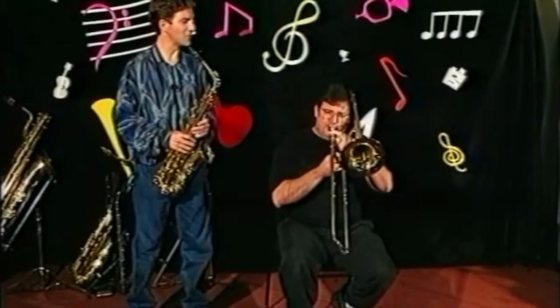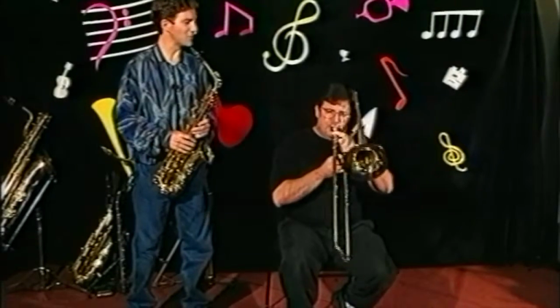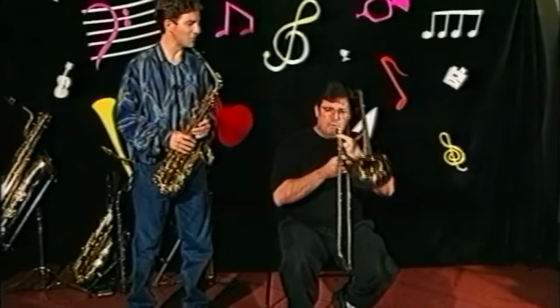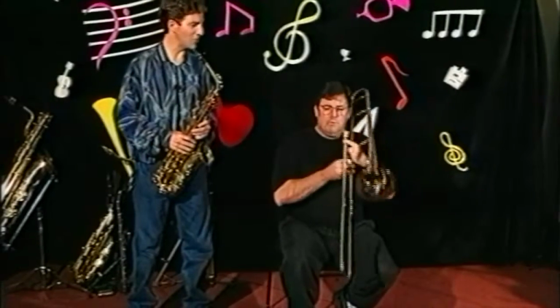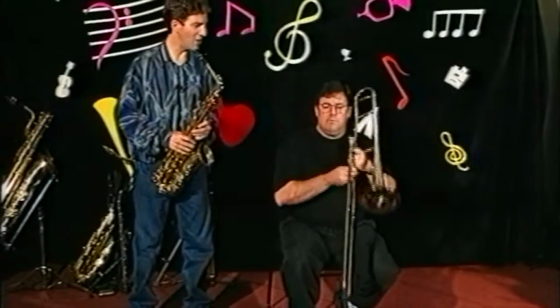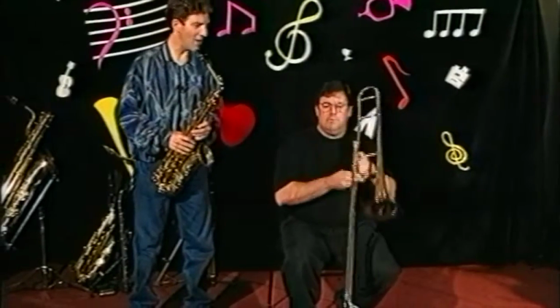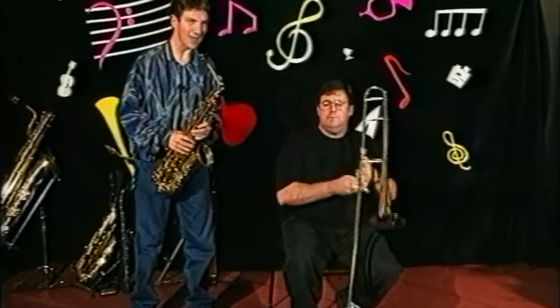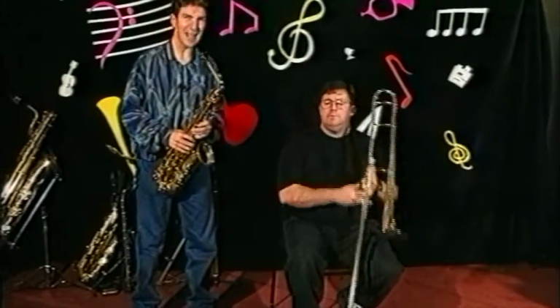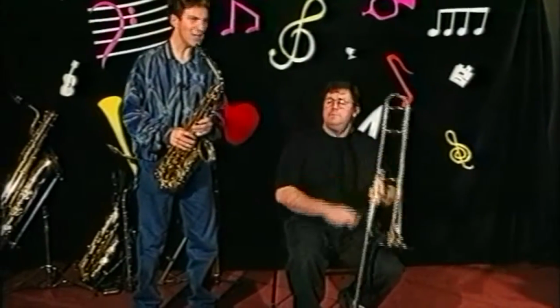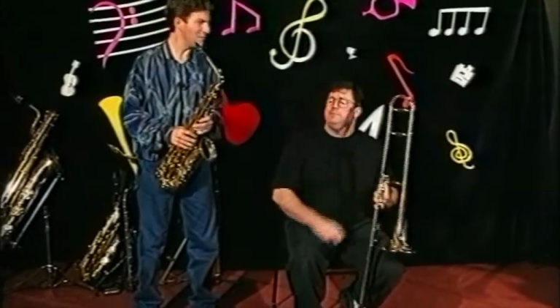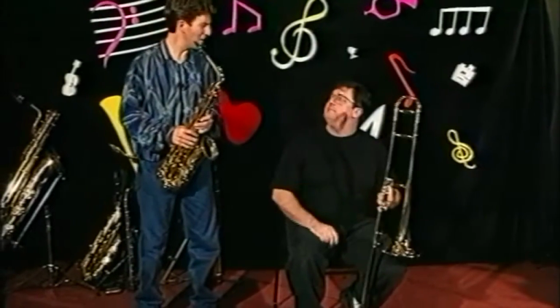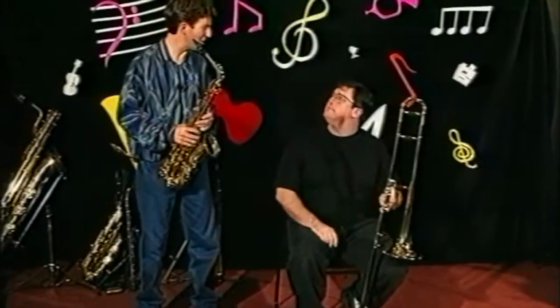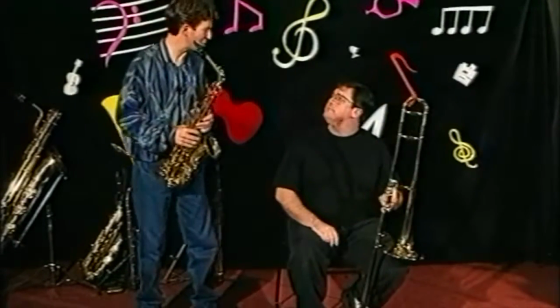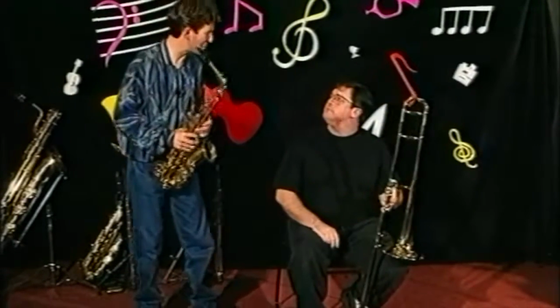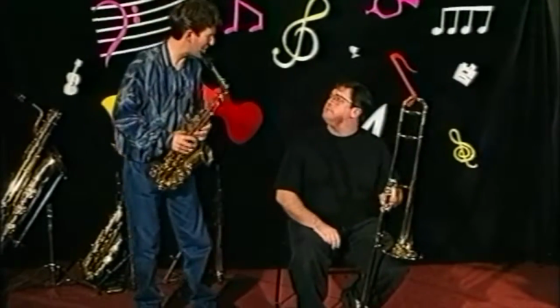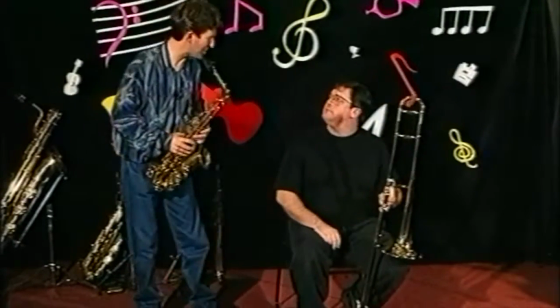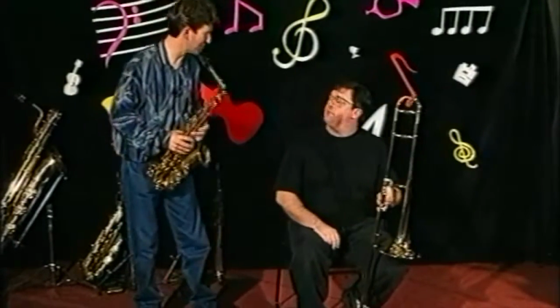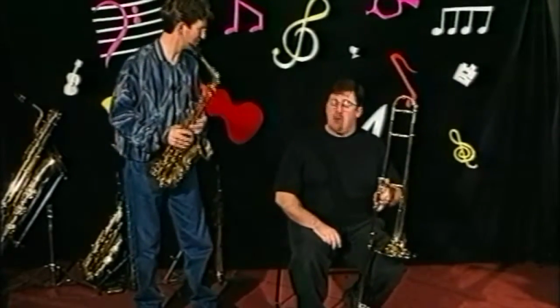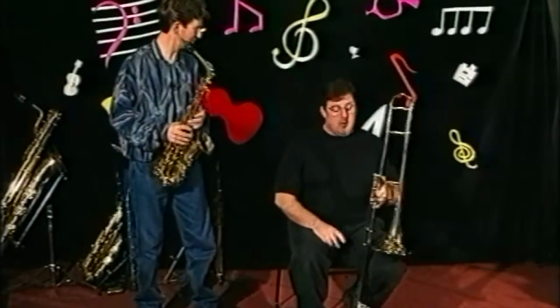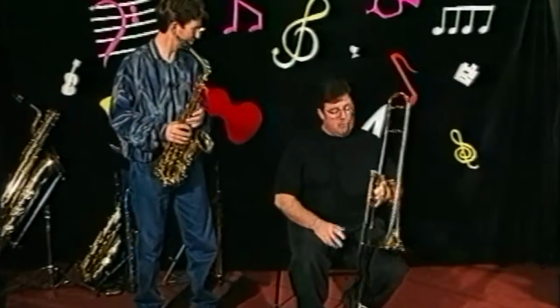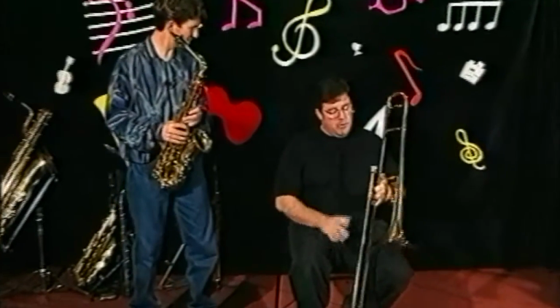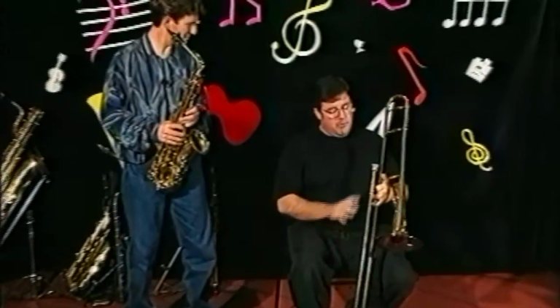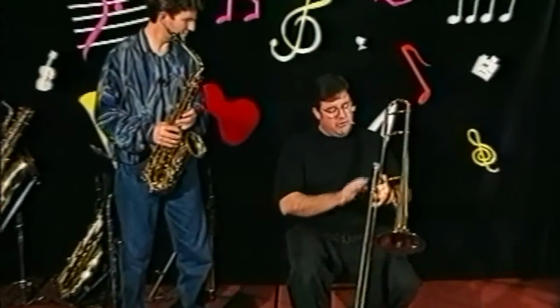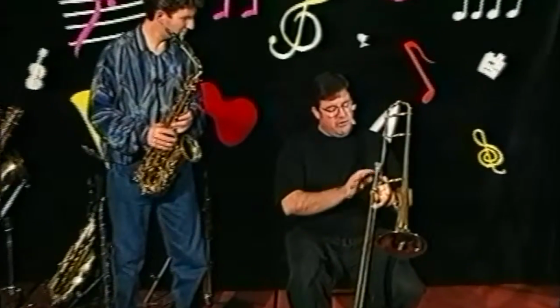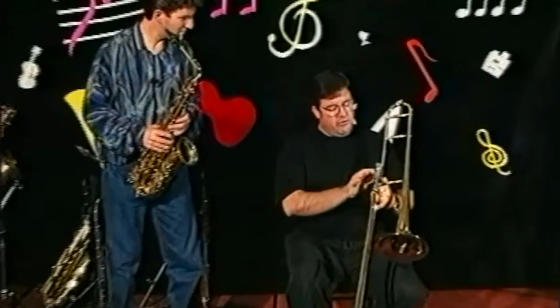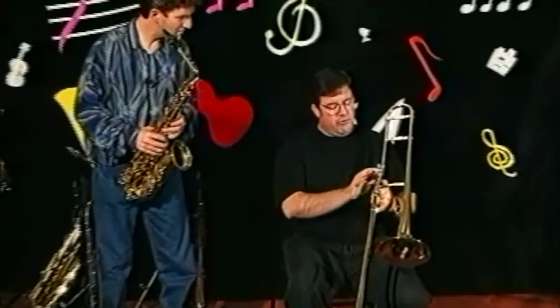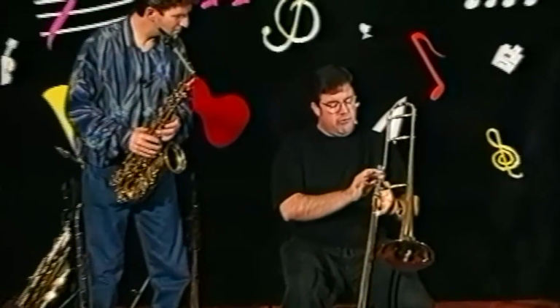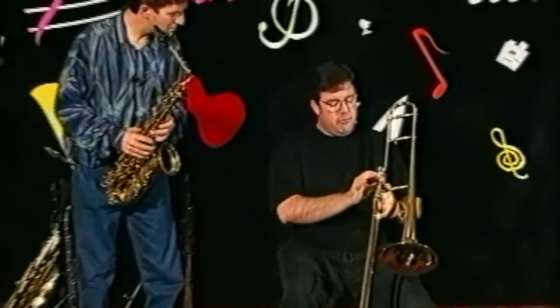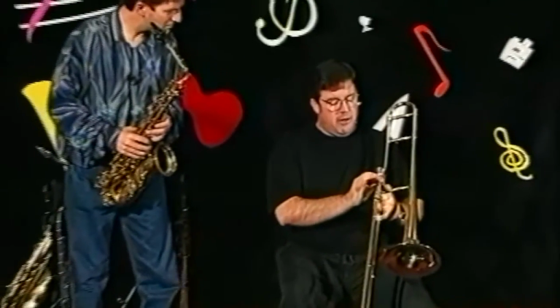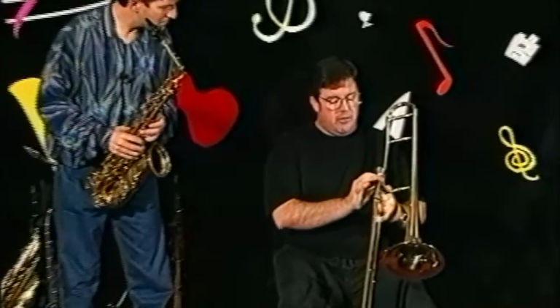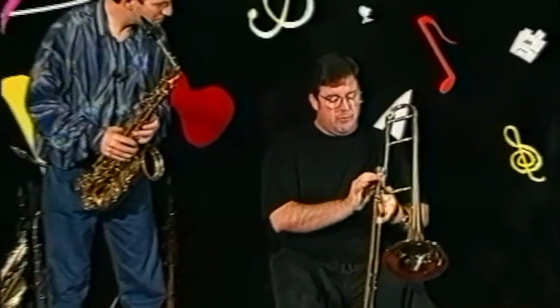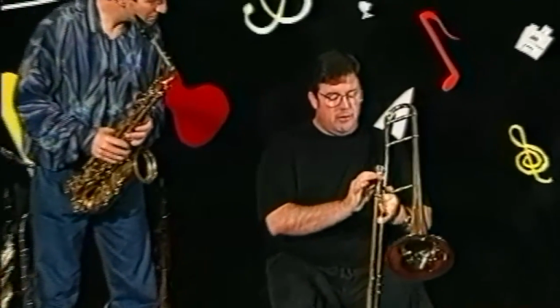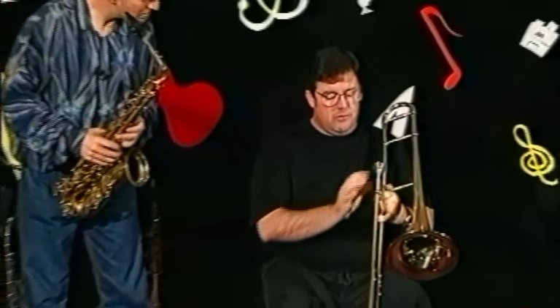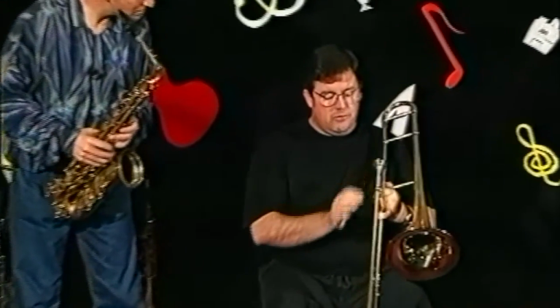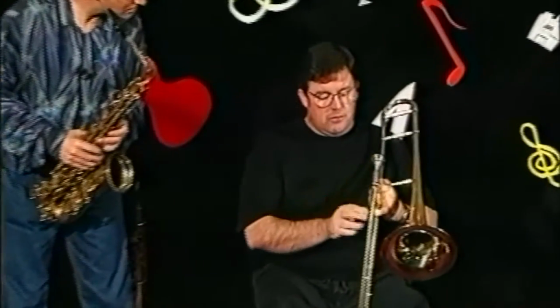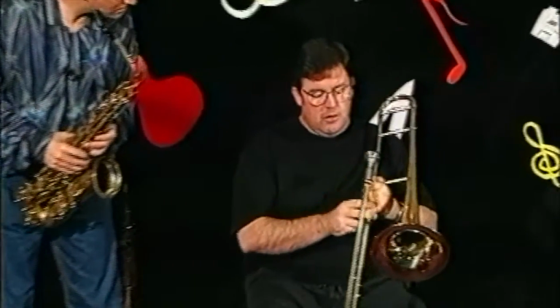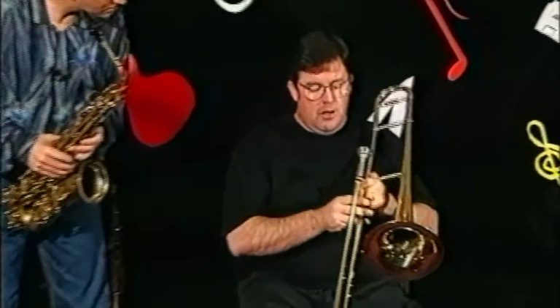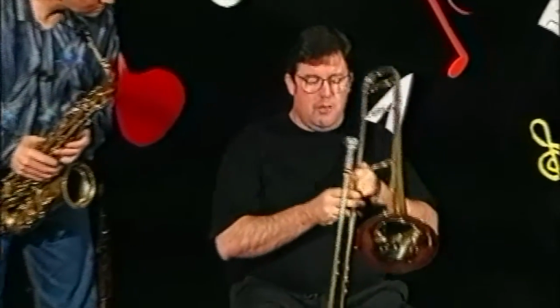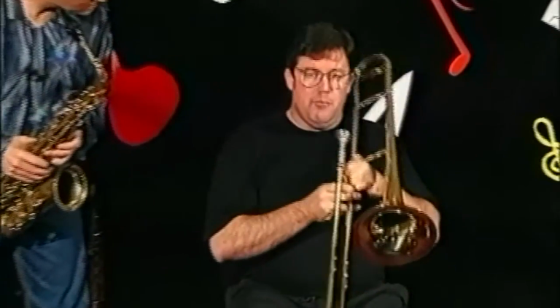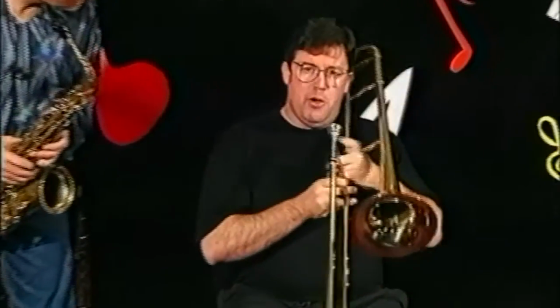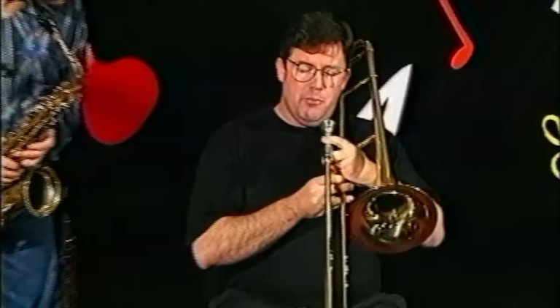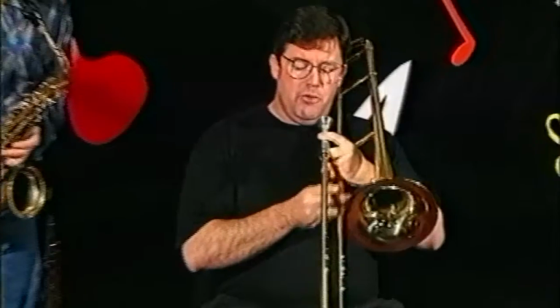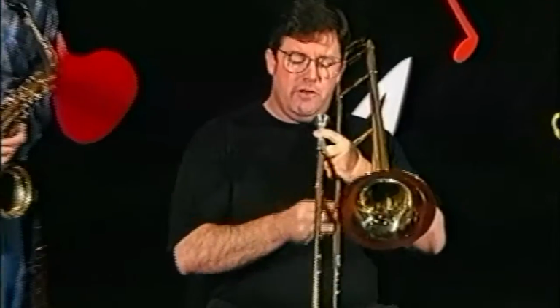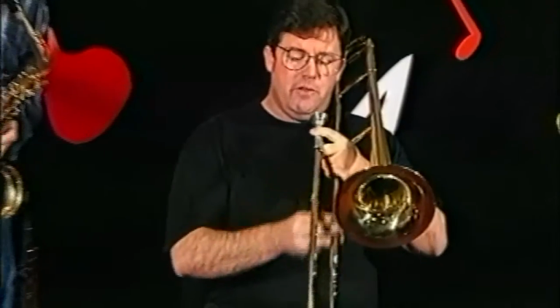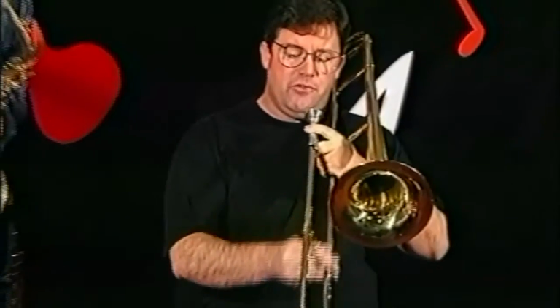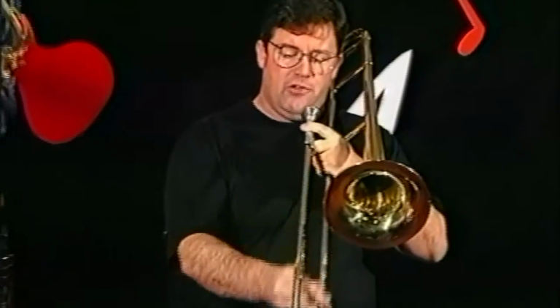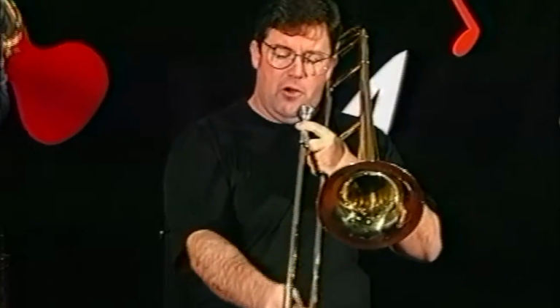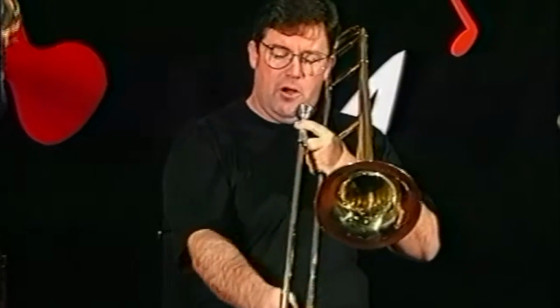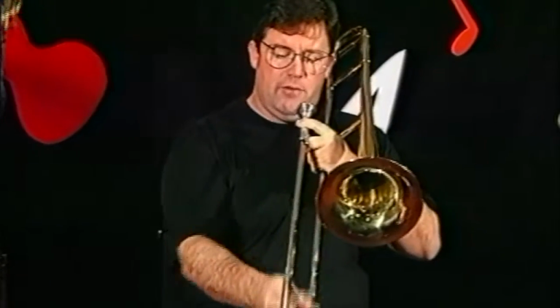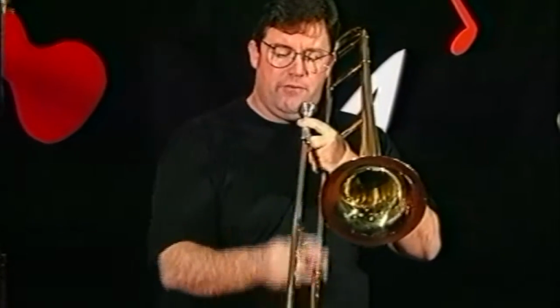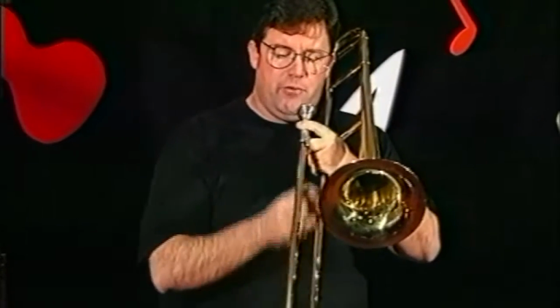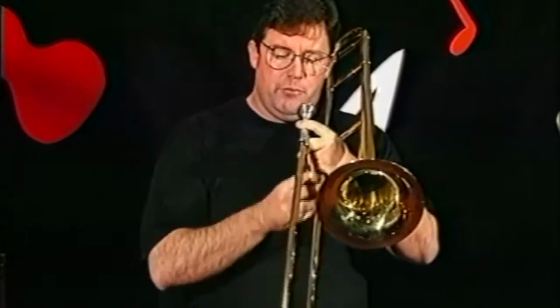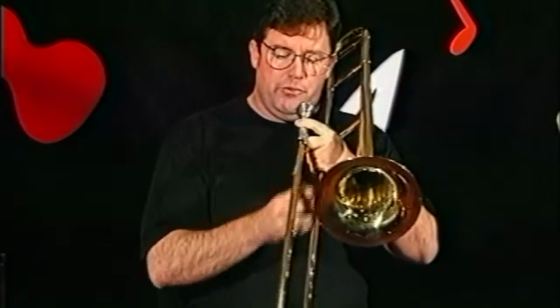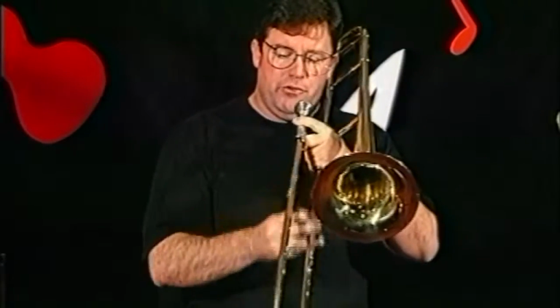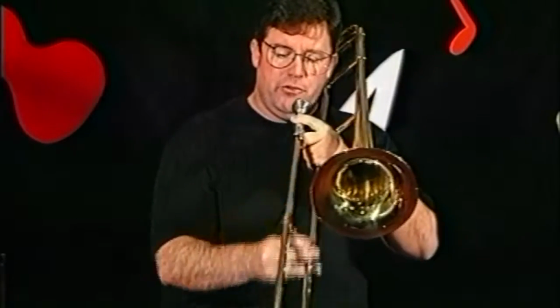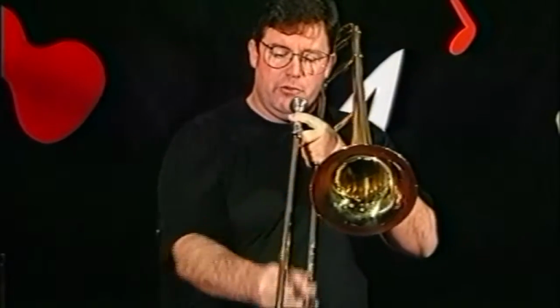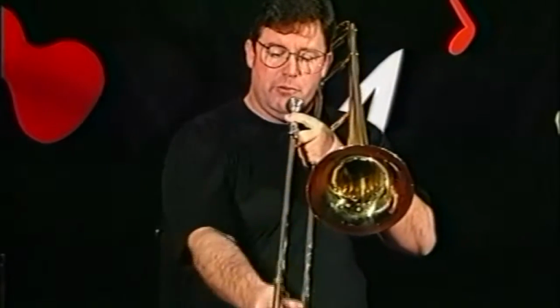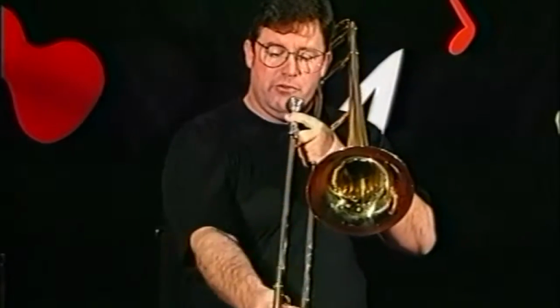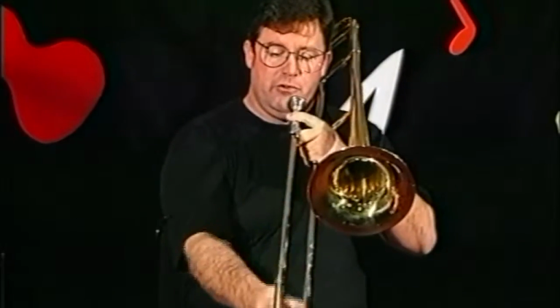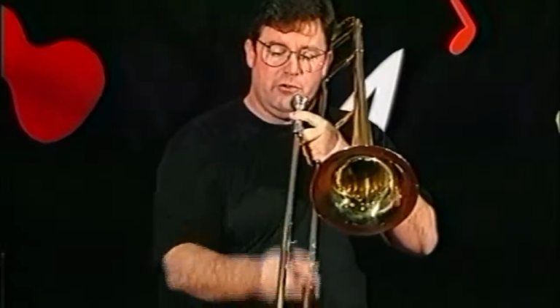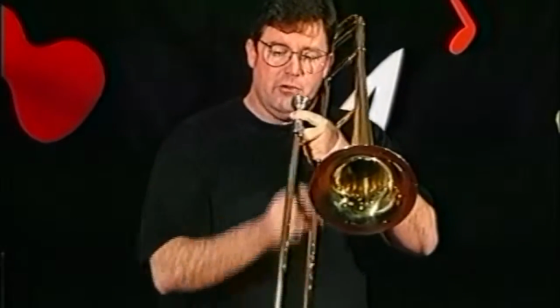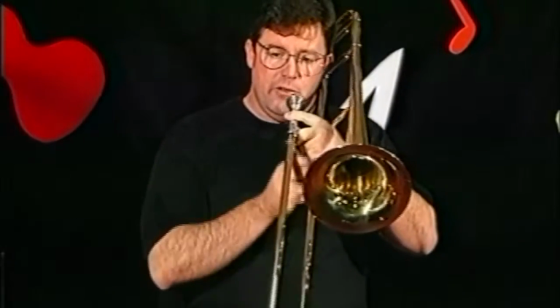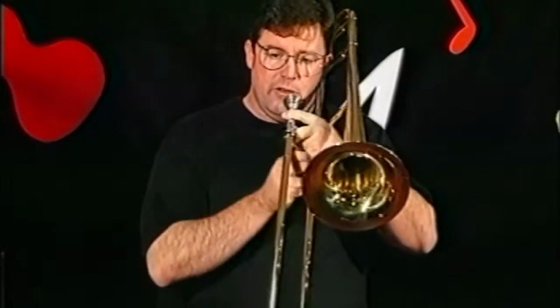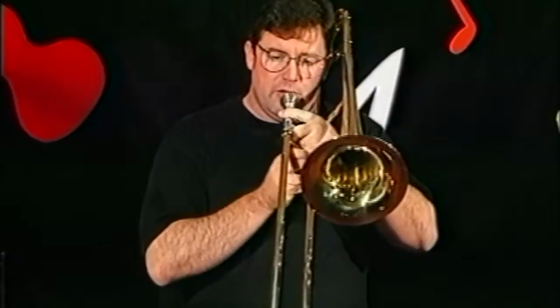Great! How do you make that sound? By buzzing through the mouthpiece and by moving the slide from position to position like this.